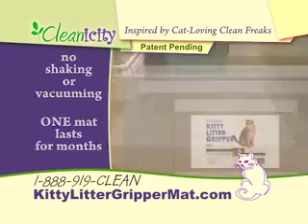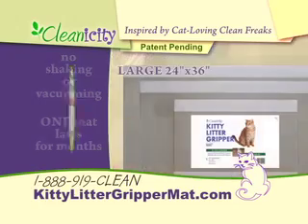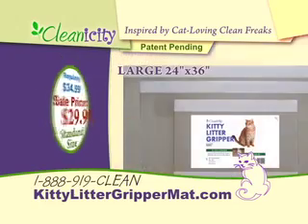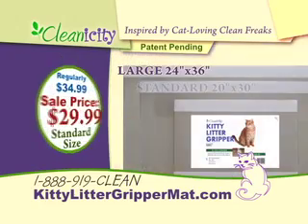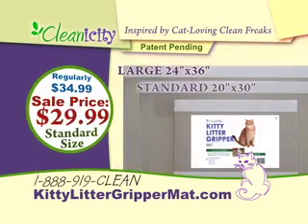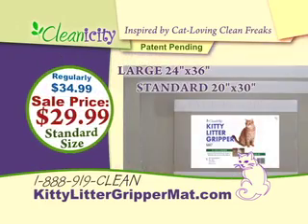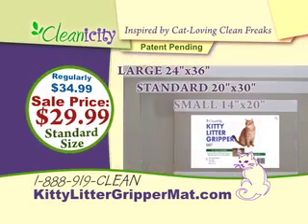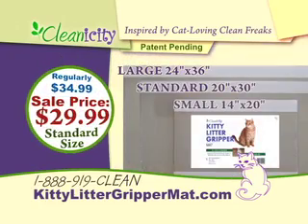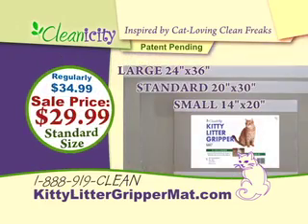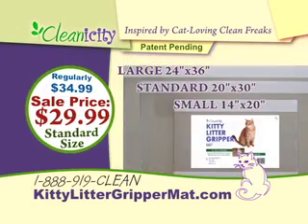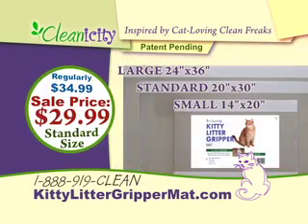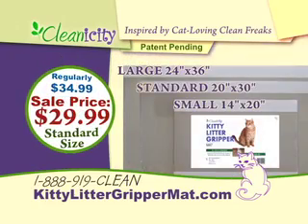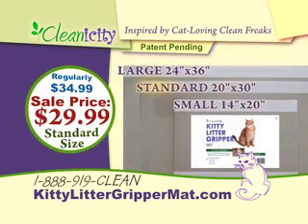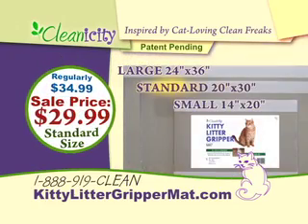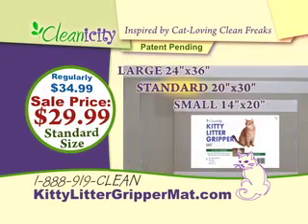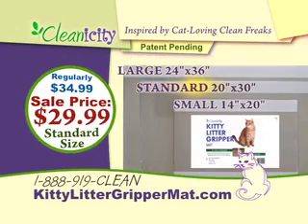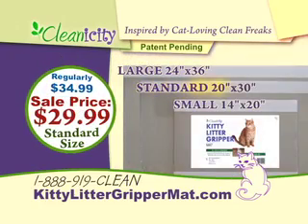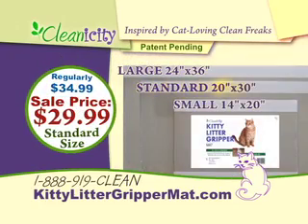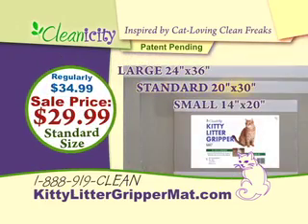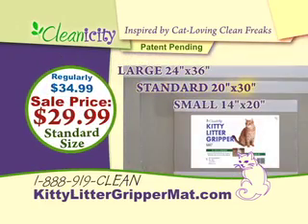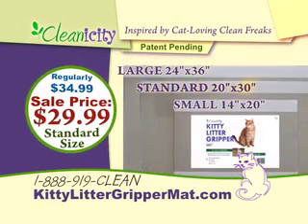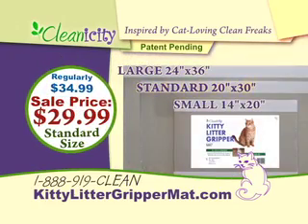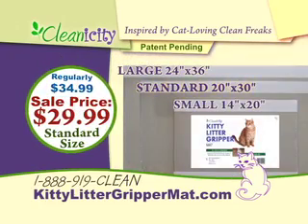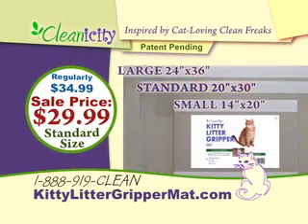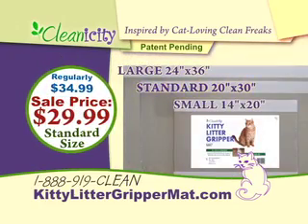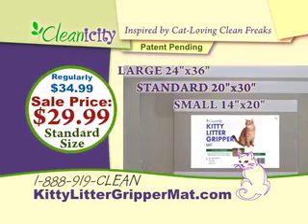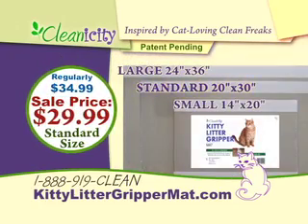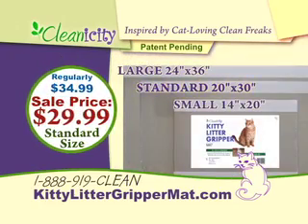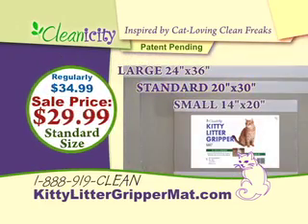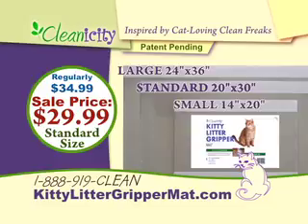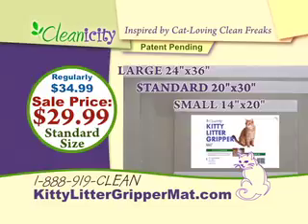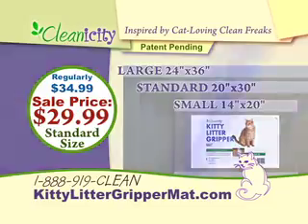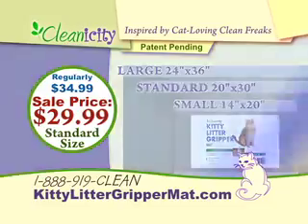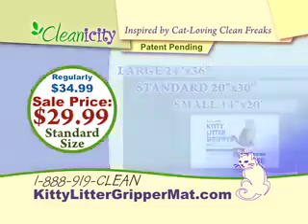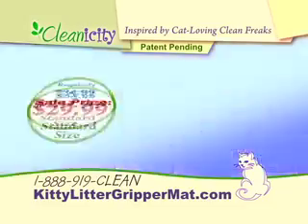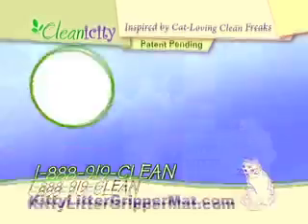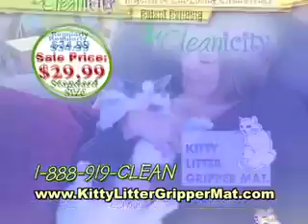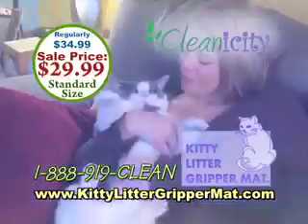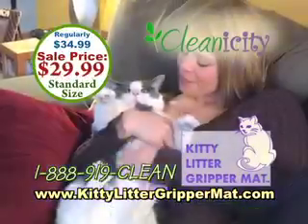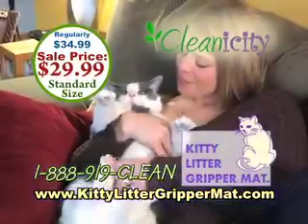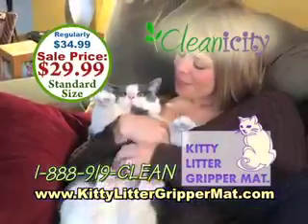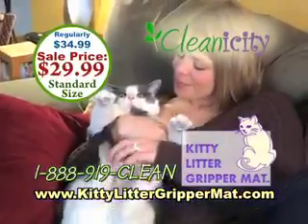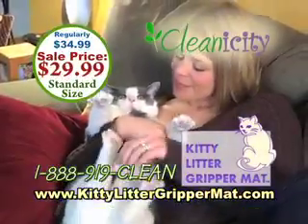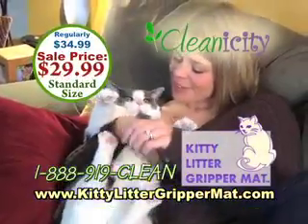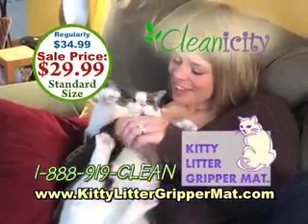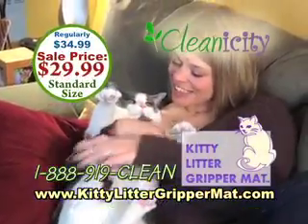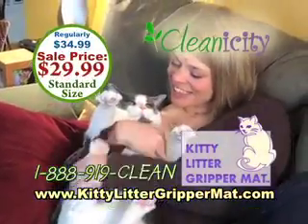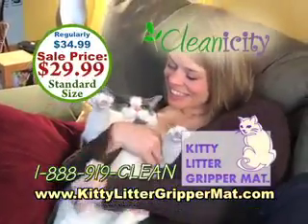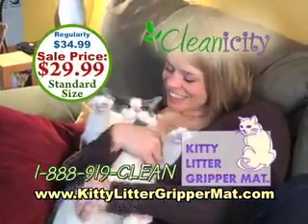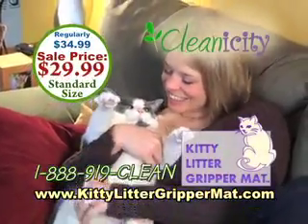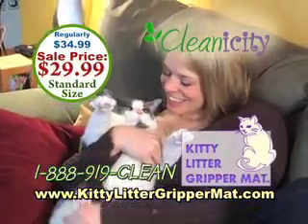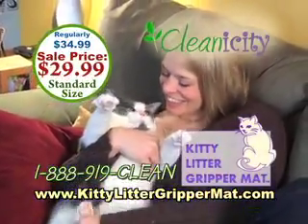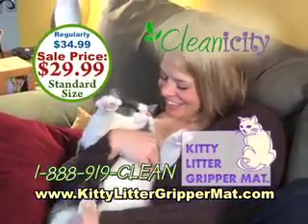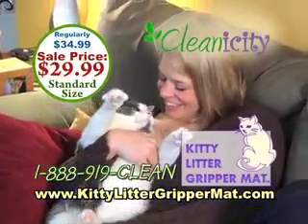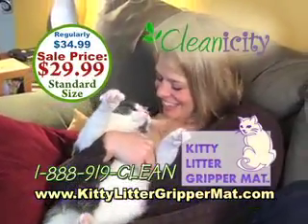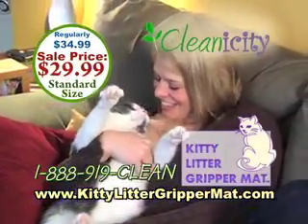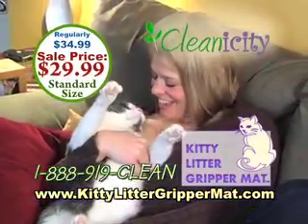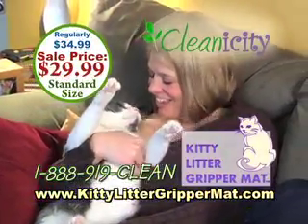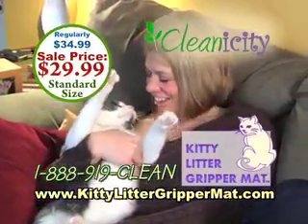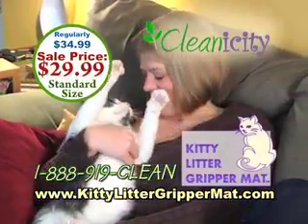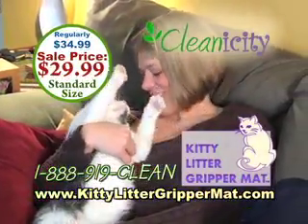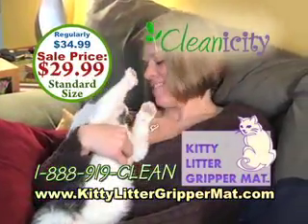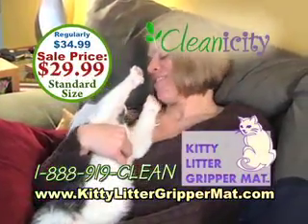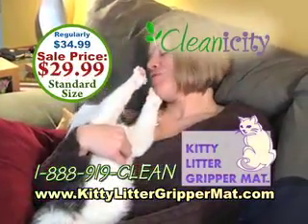Our standard size is available now at this great sale price. To order, visit kittylittergrippermat.com.